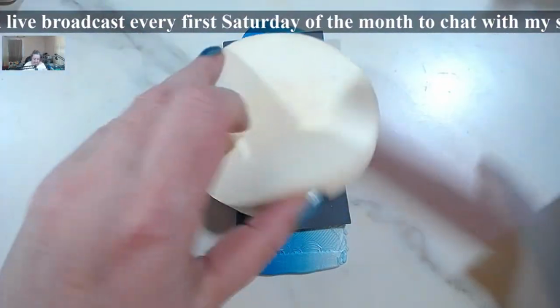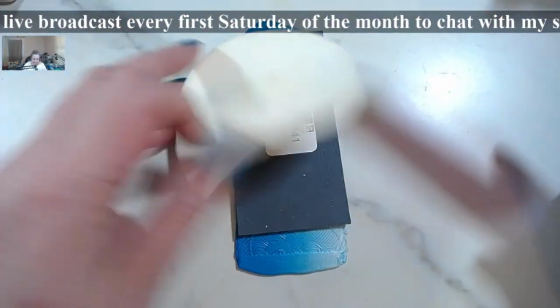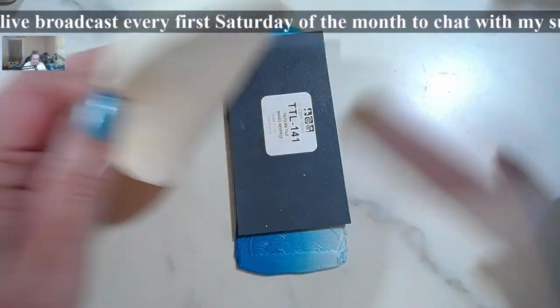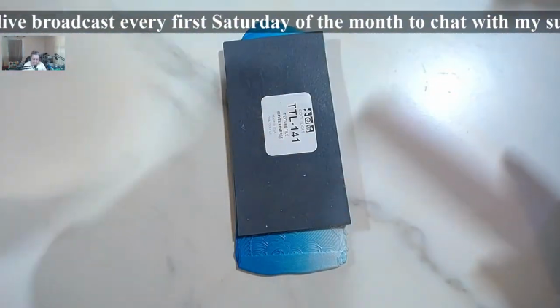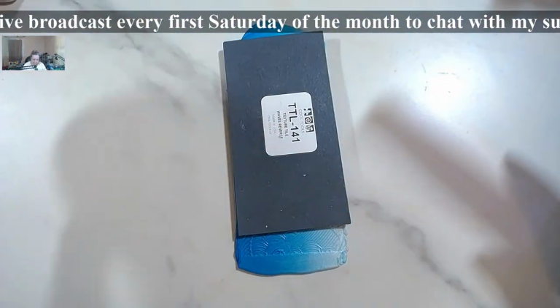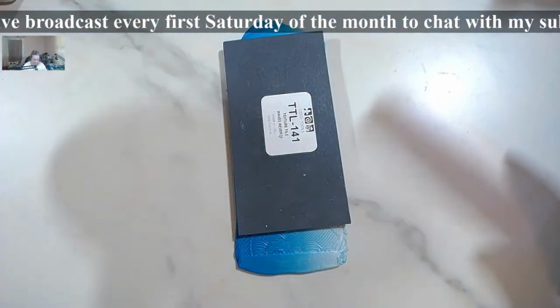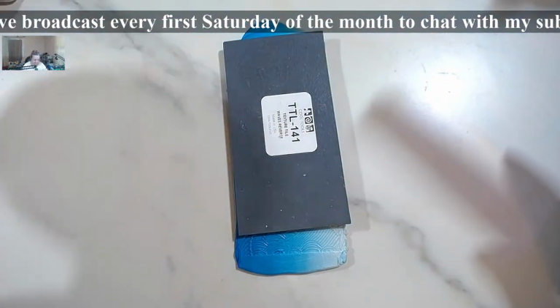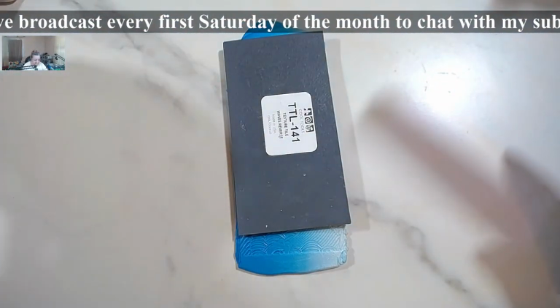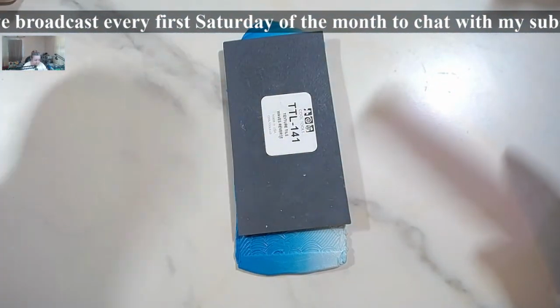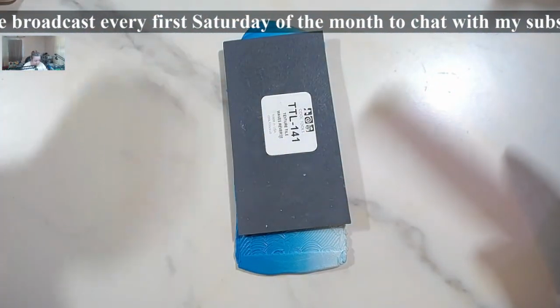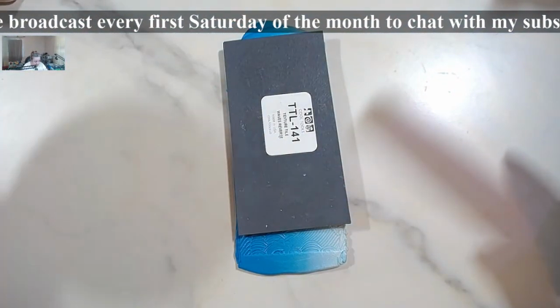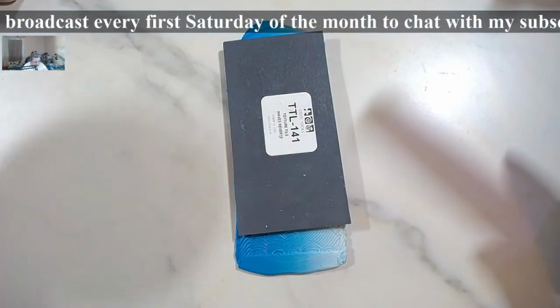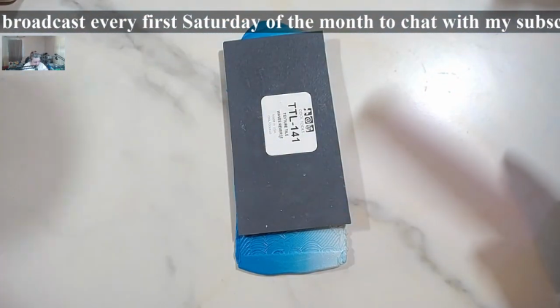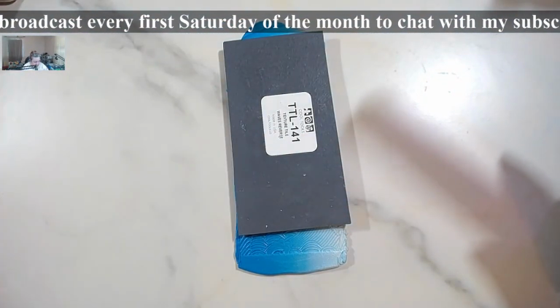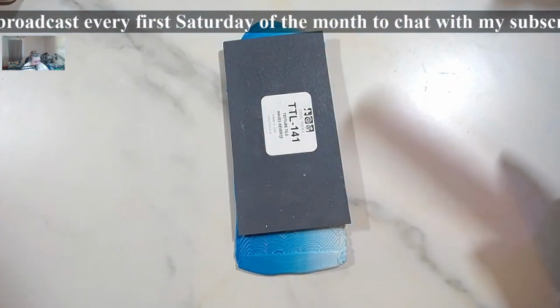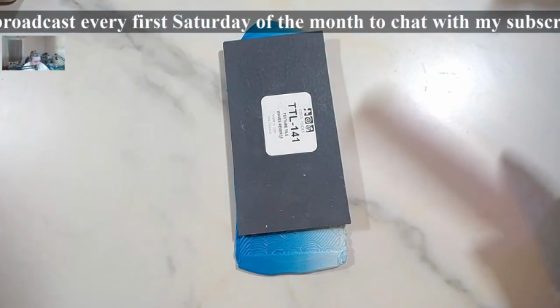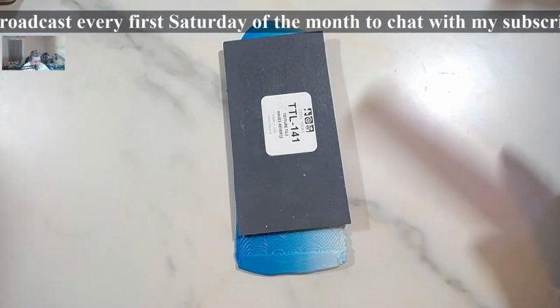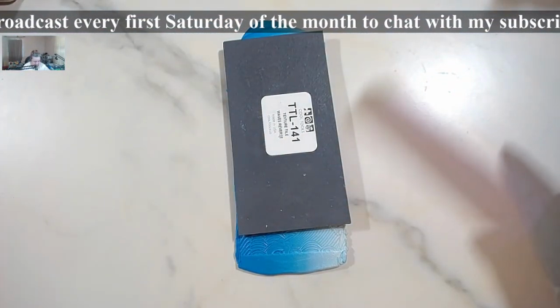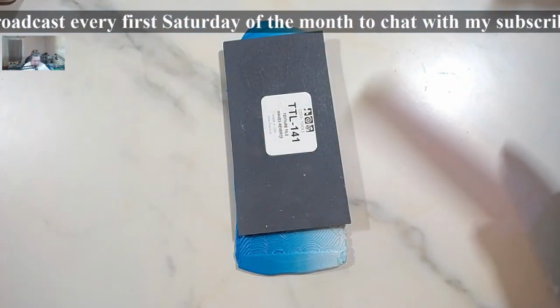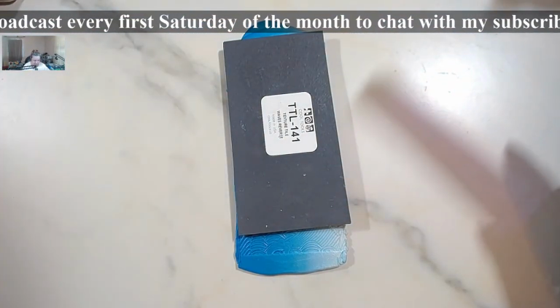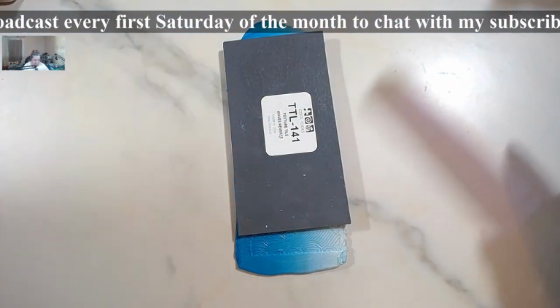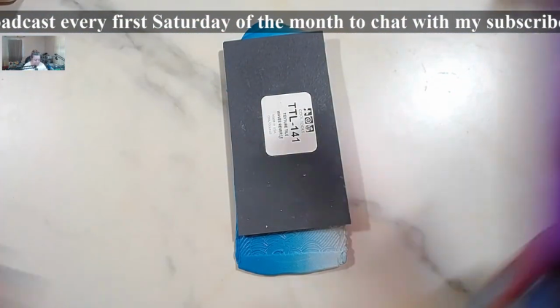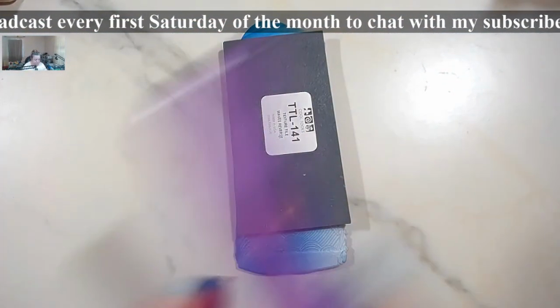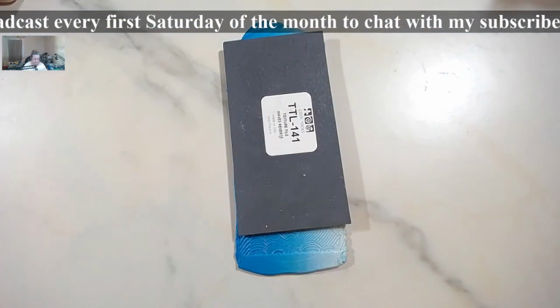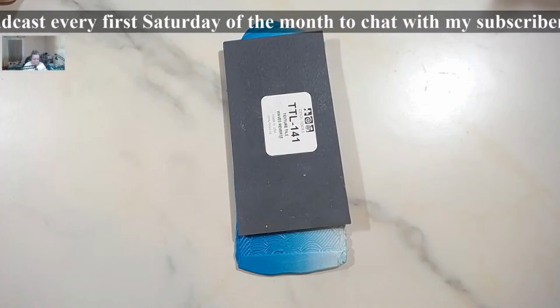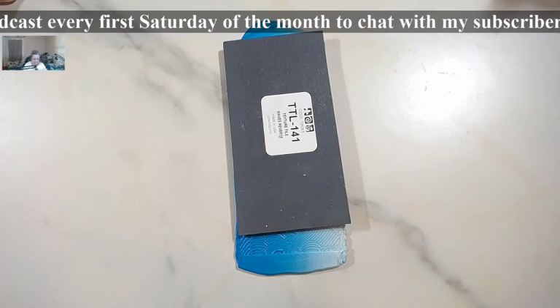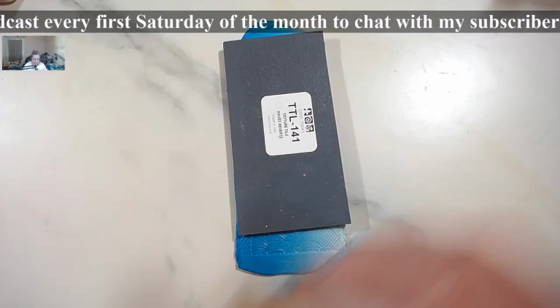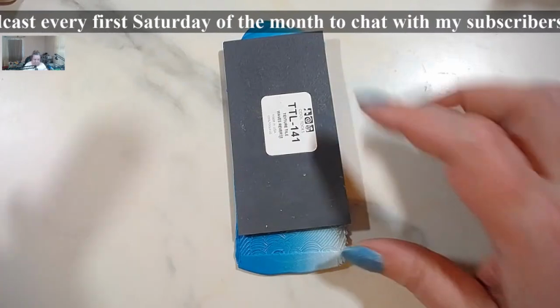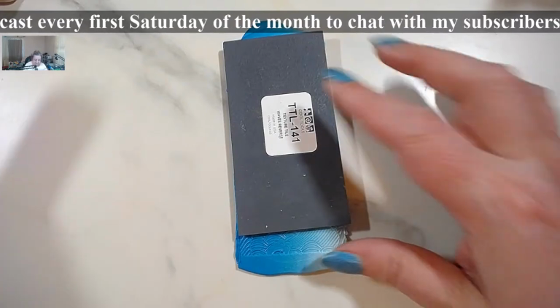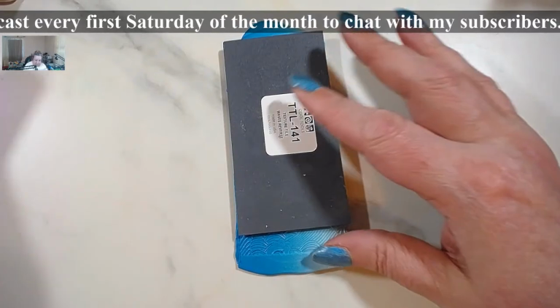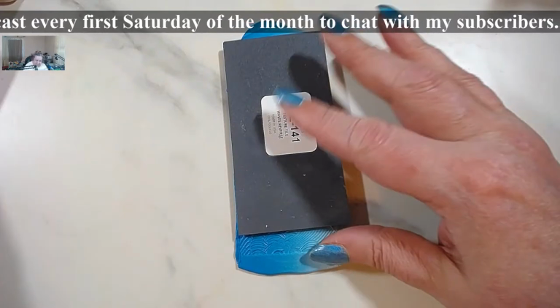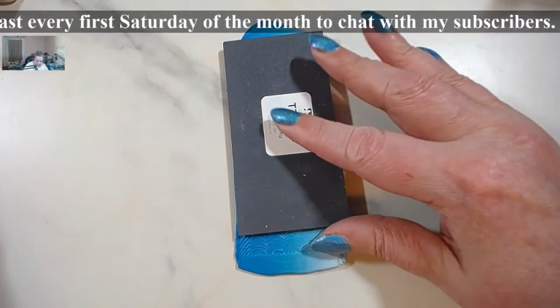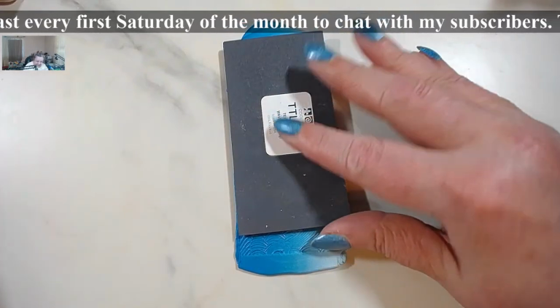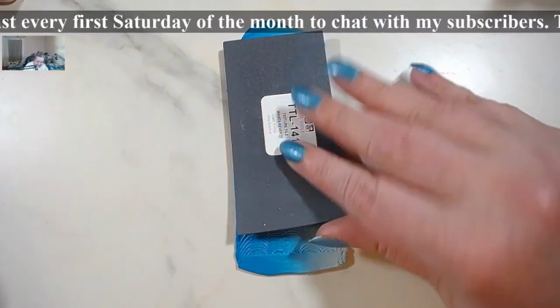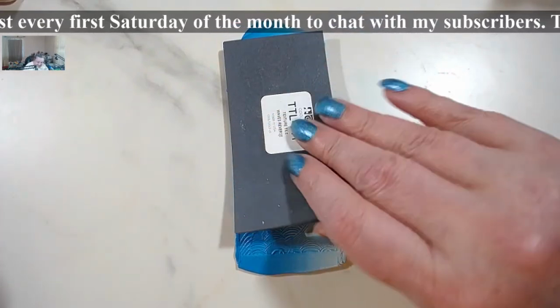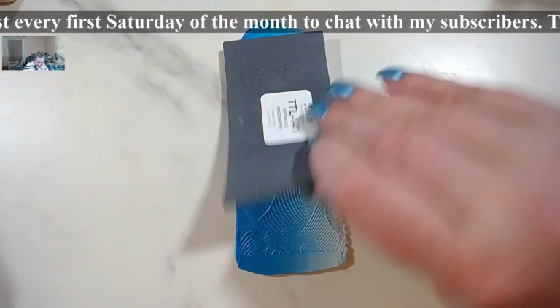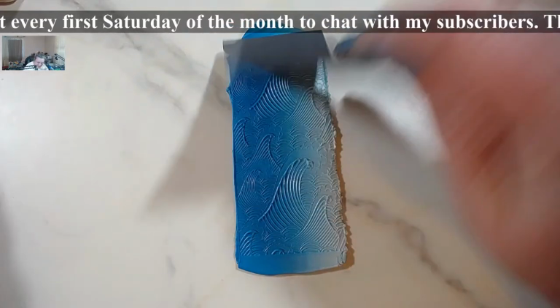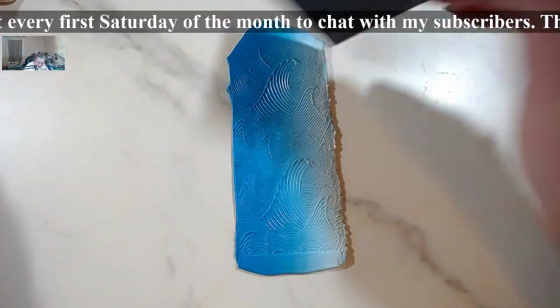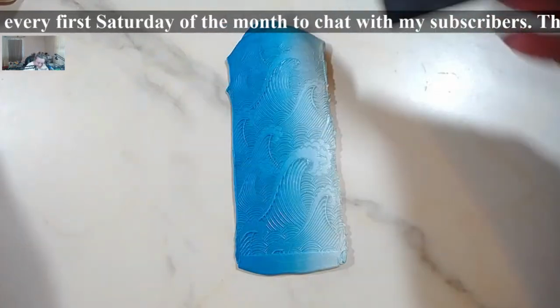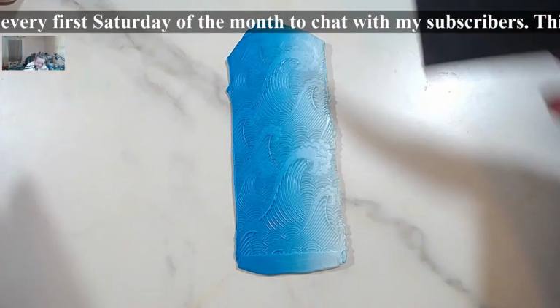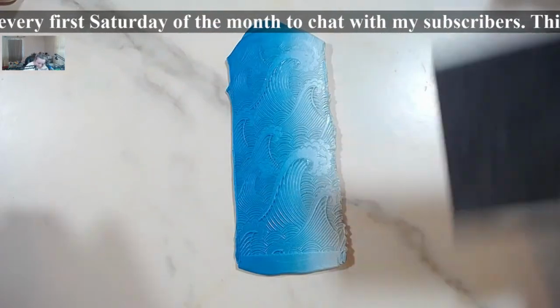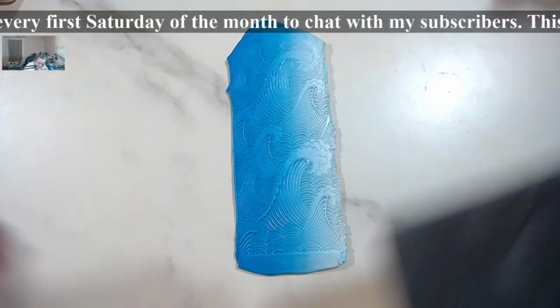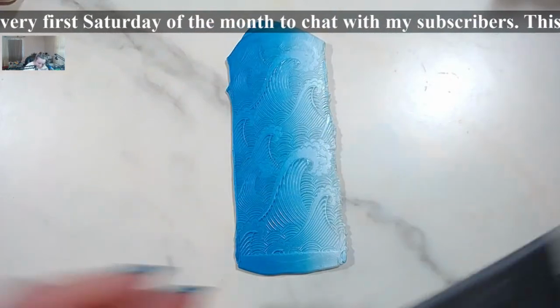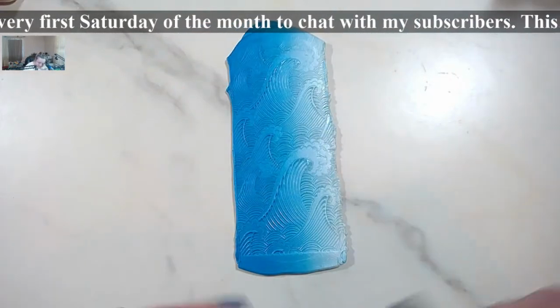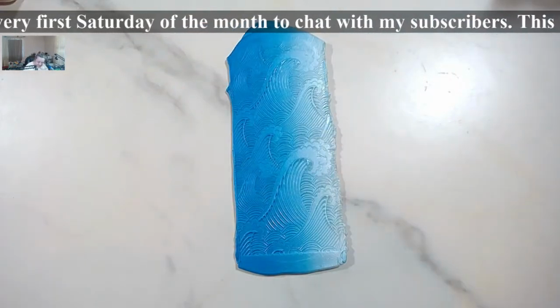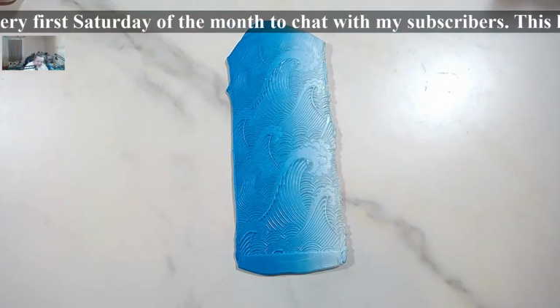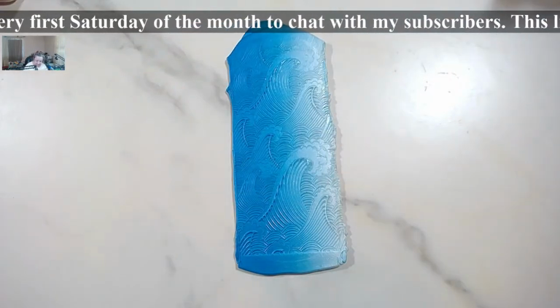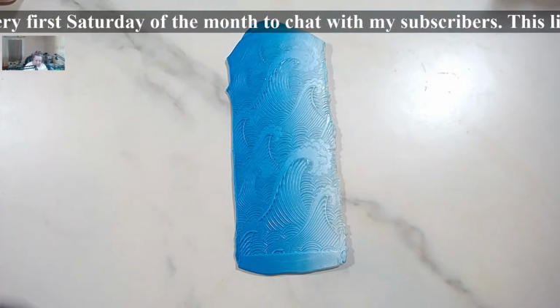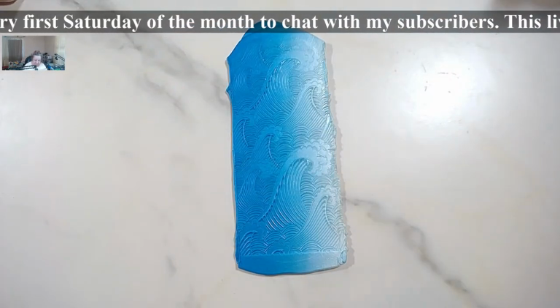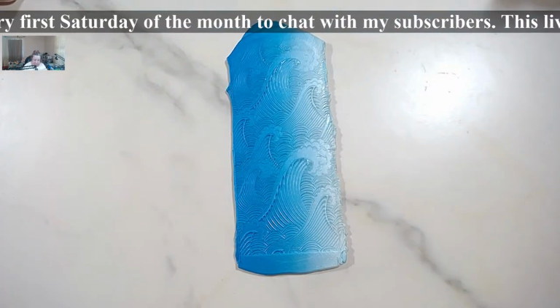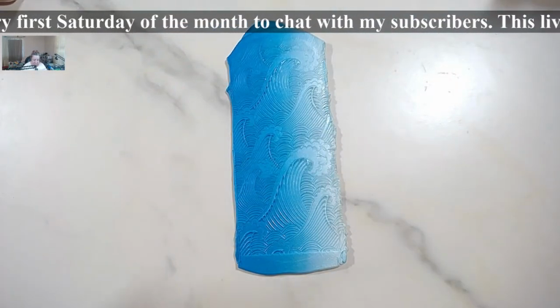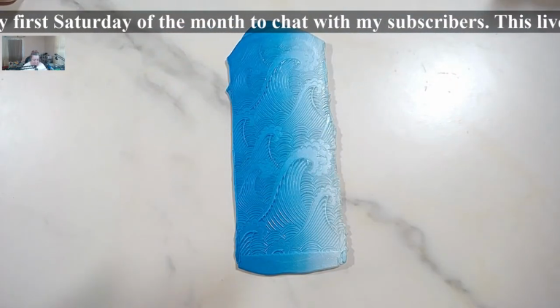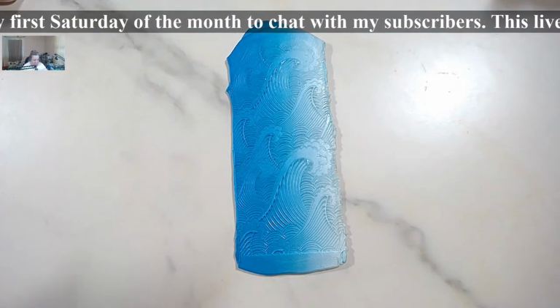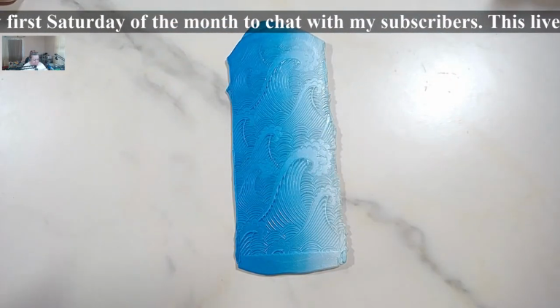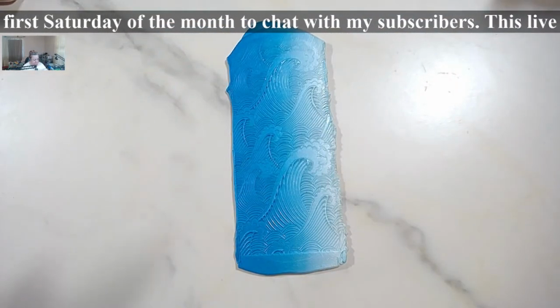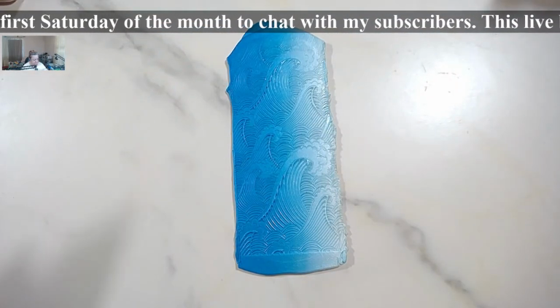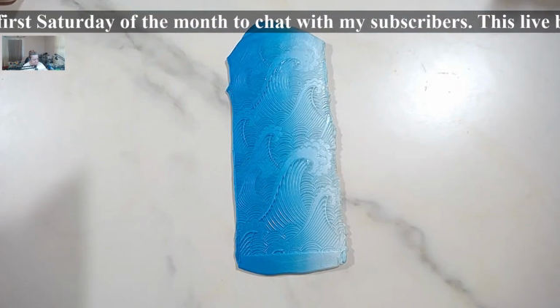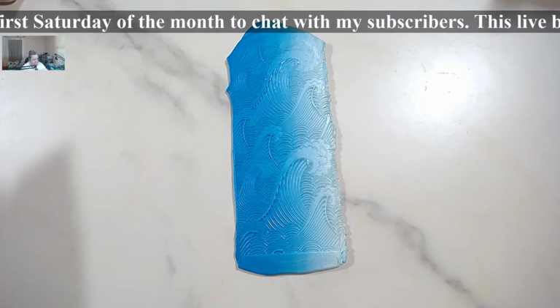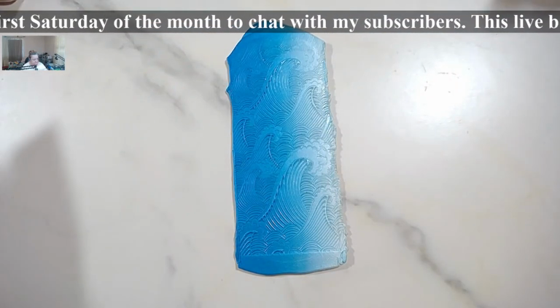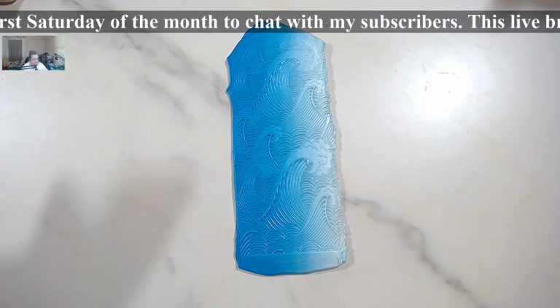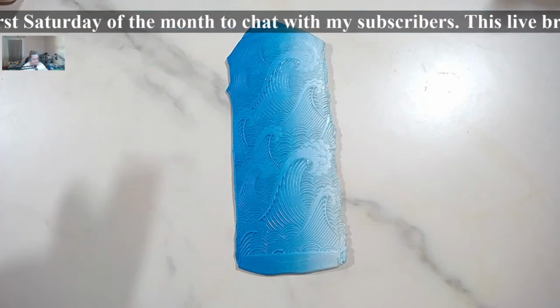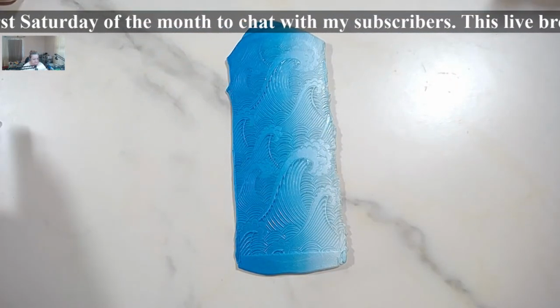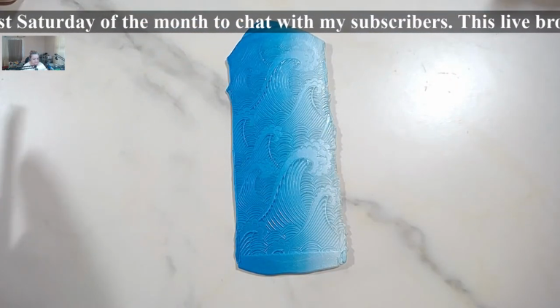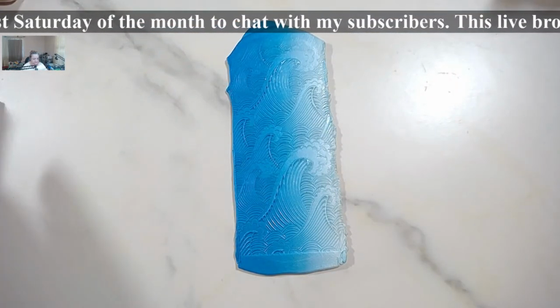I thought that this texture would be the perfect thing for this specific skinner blend.